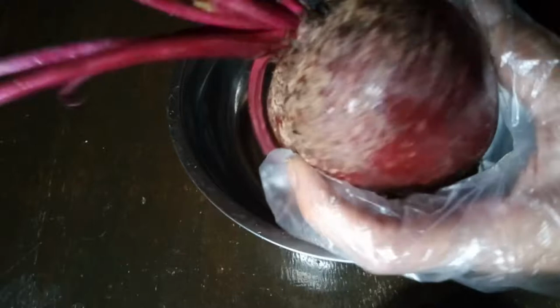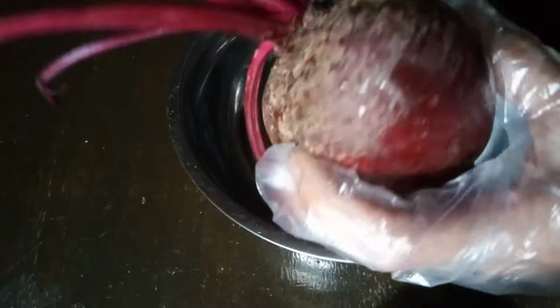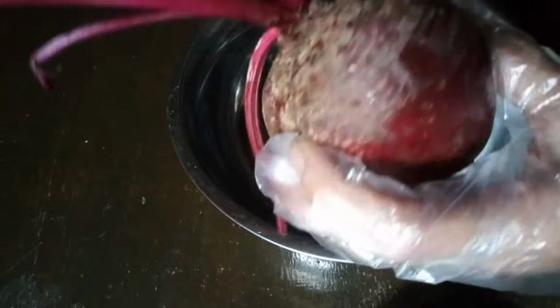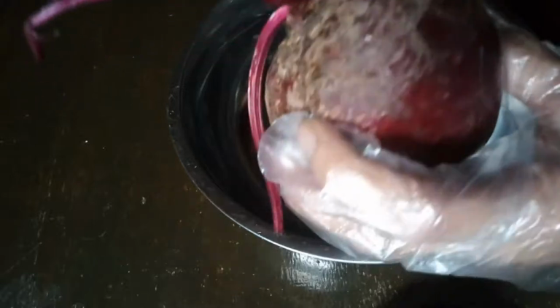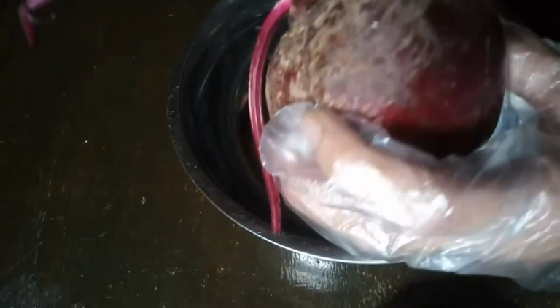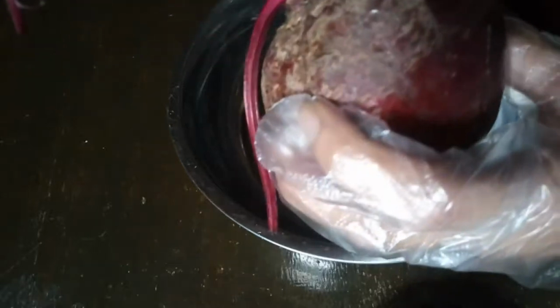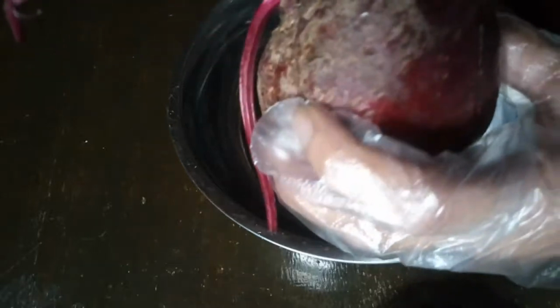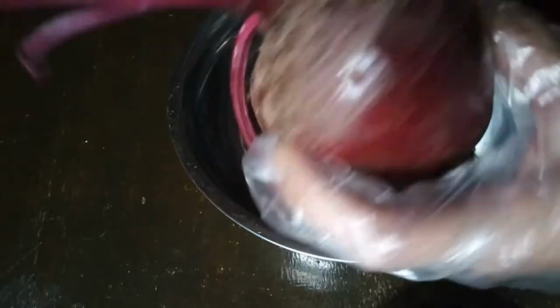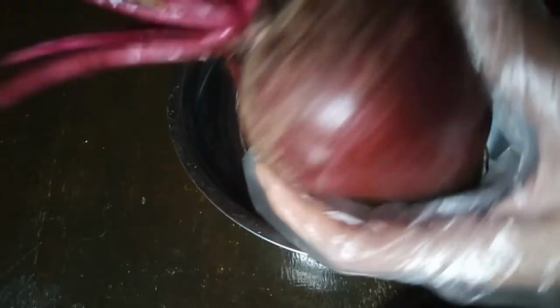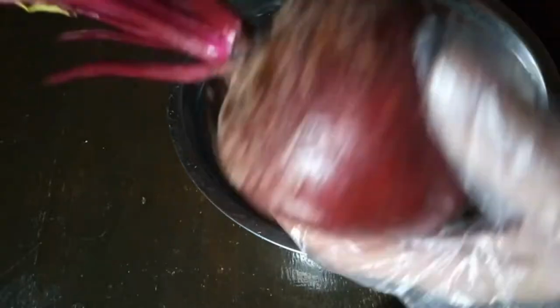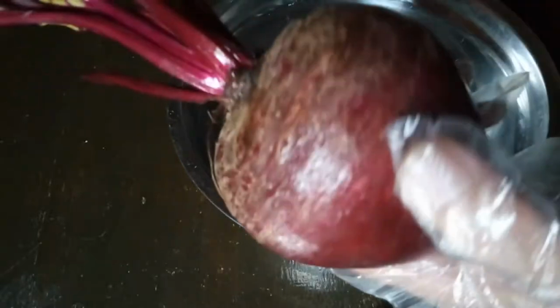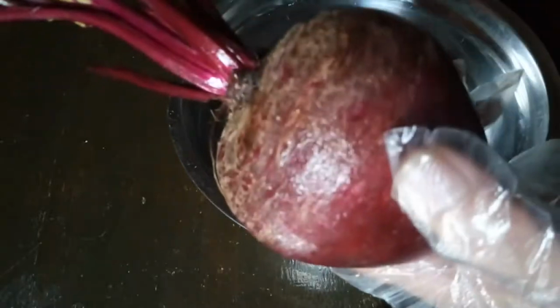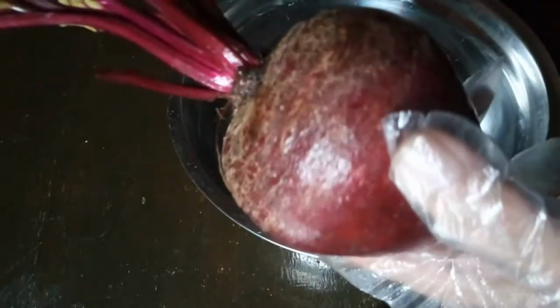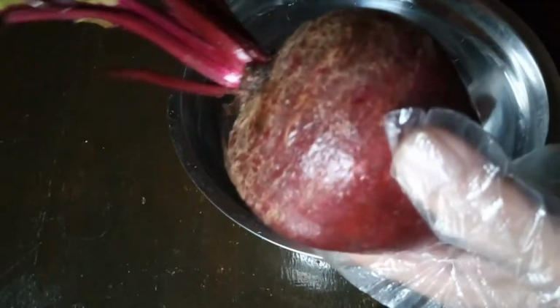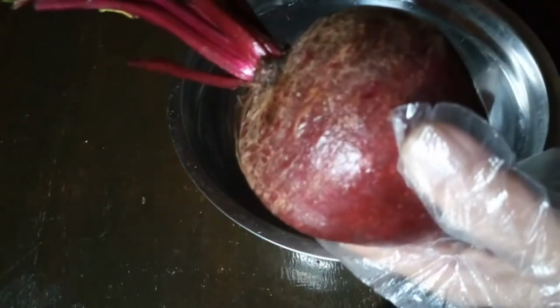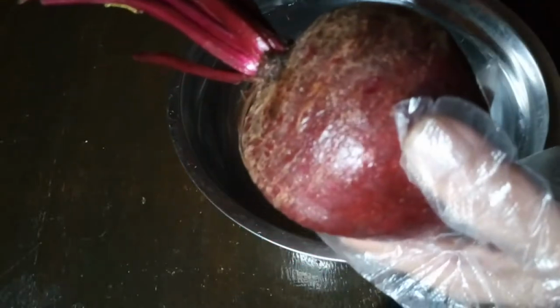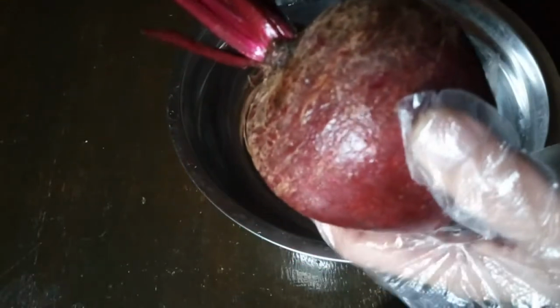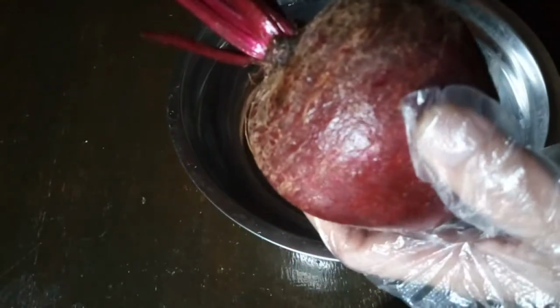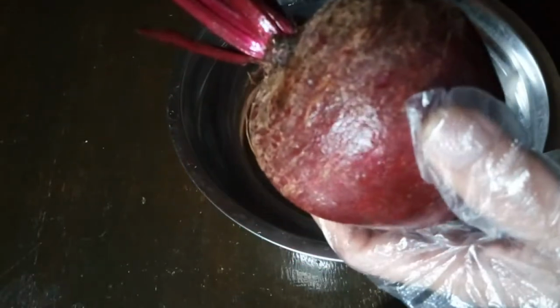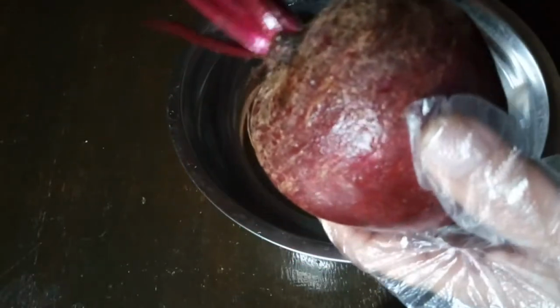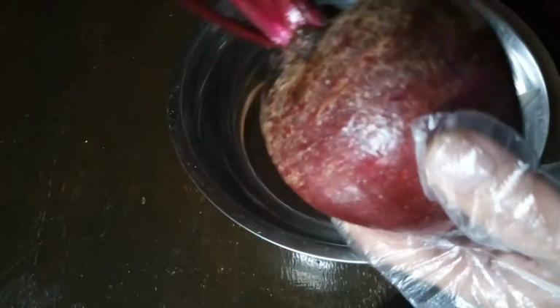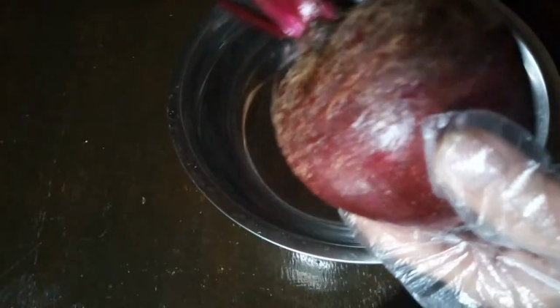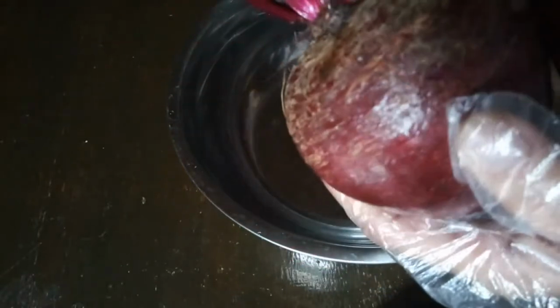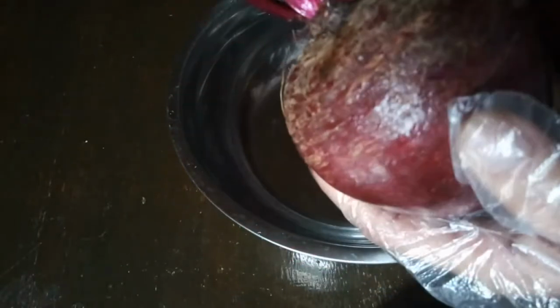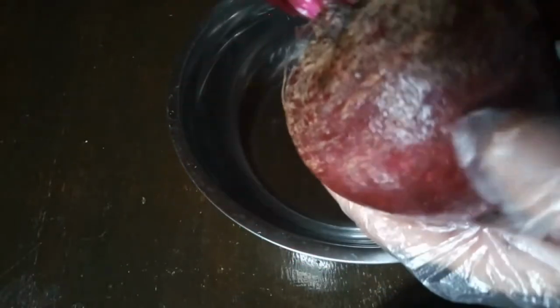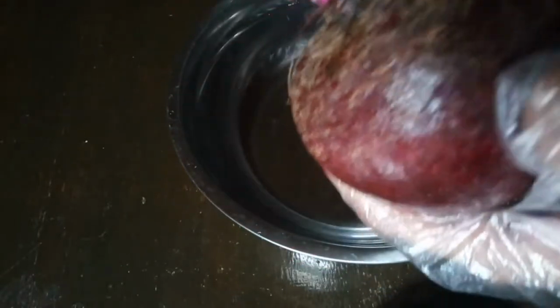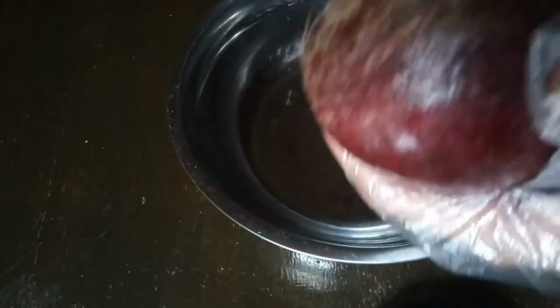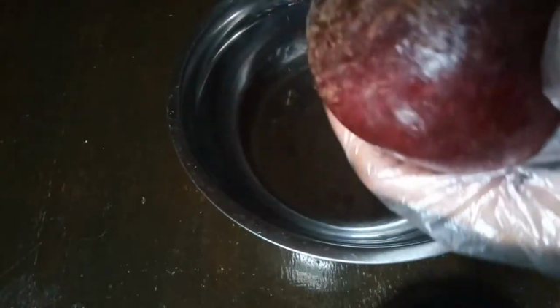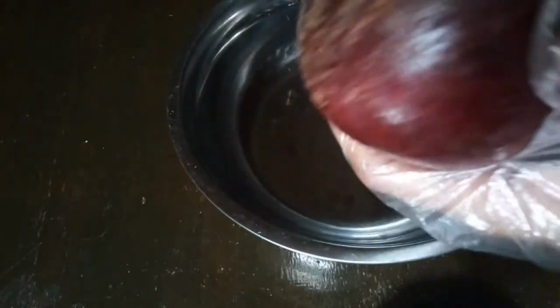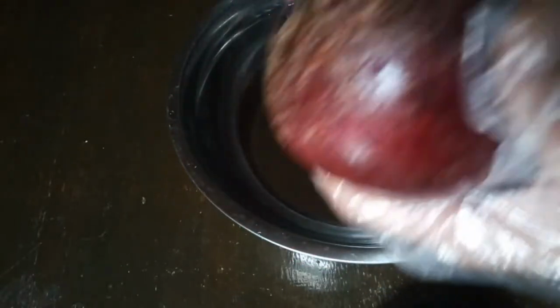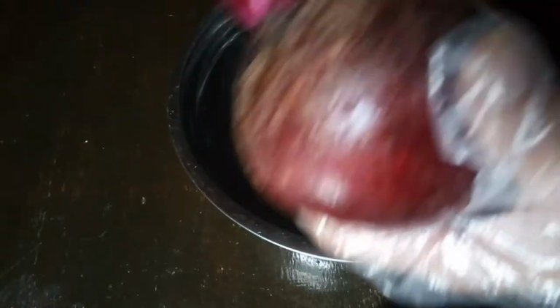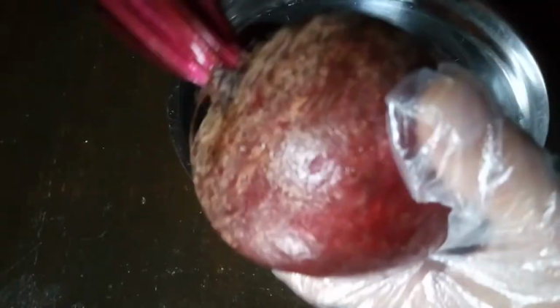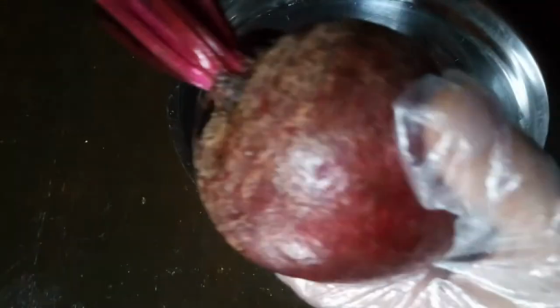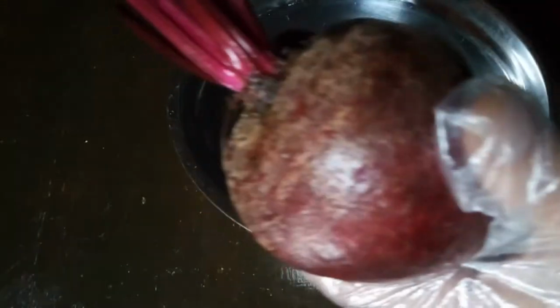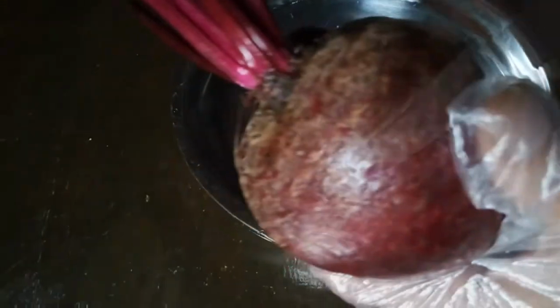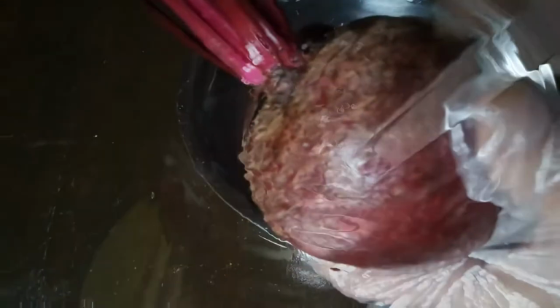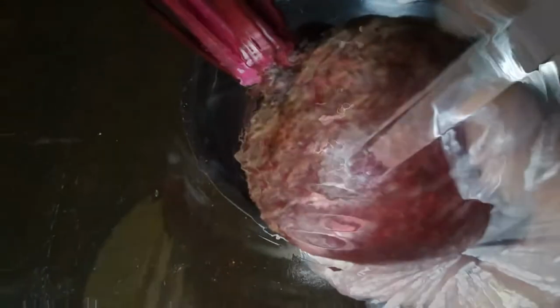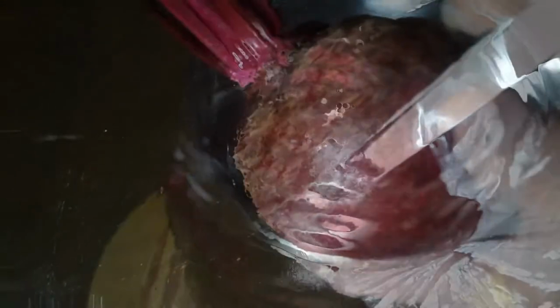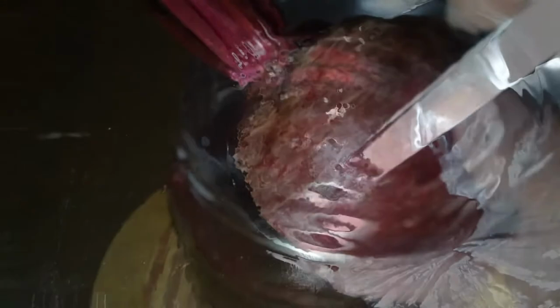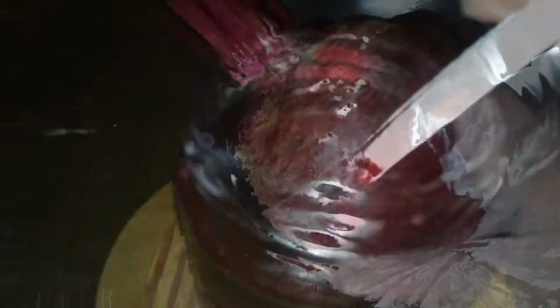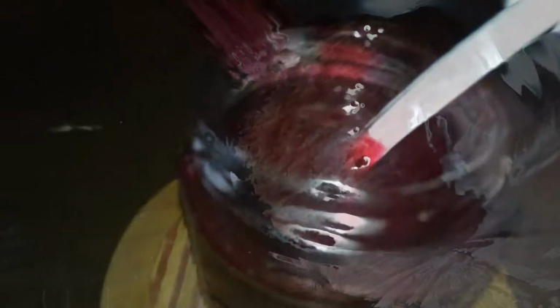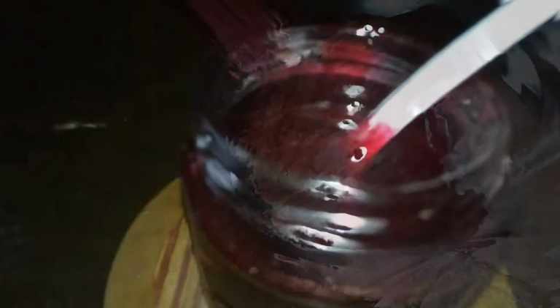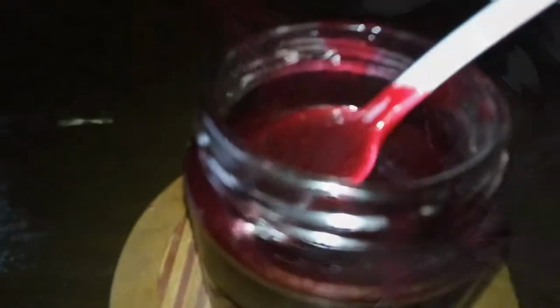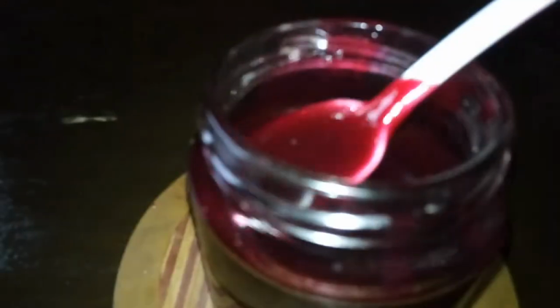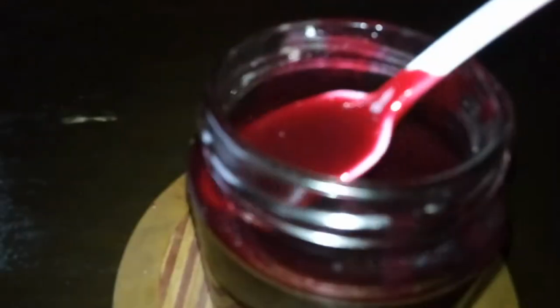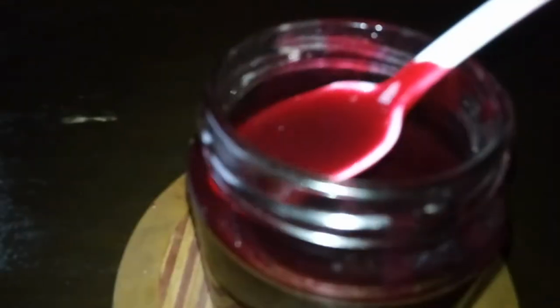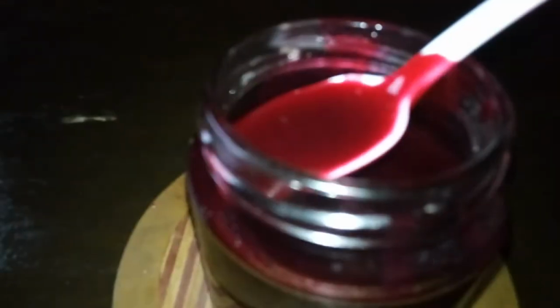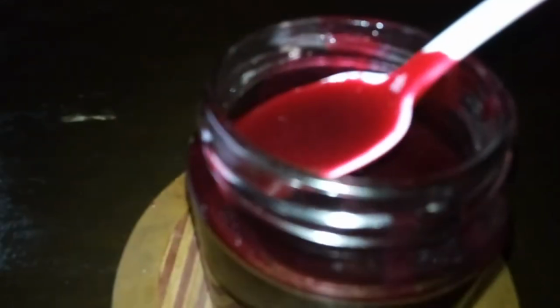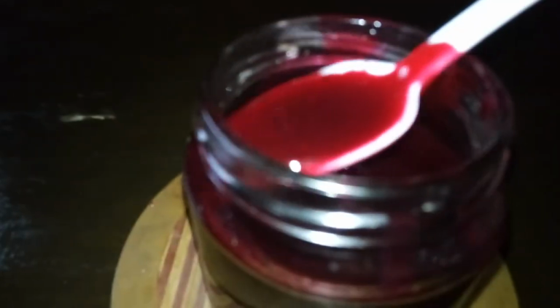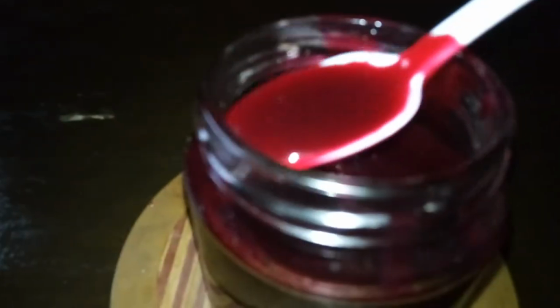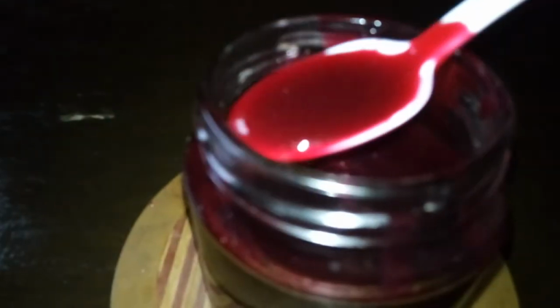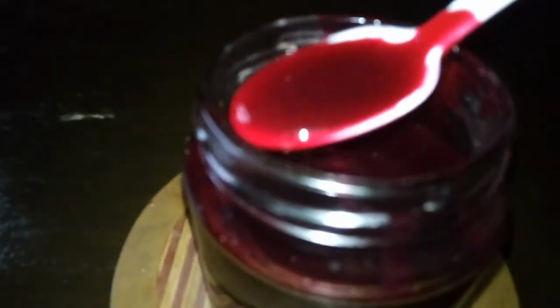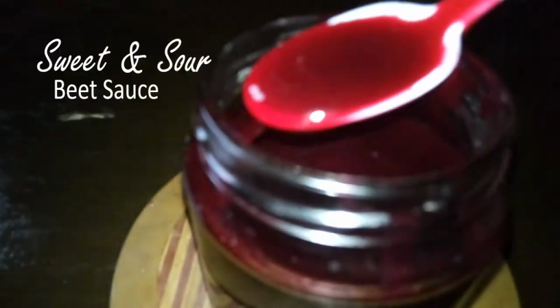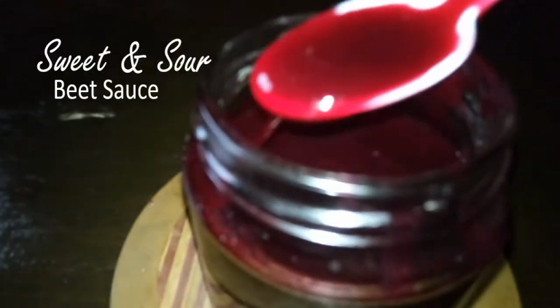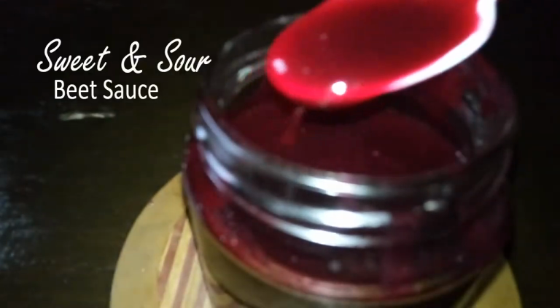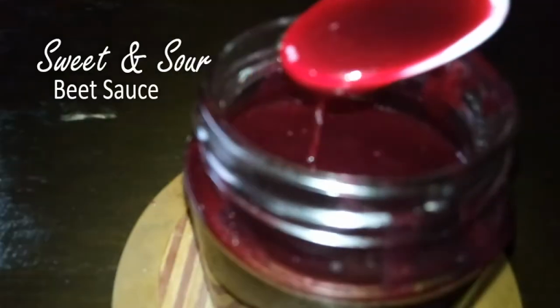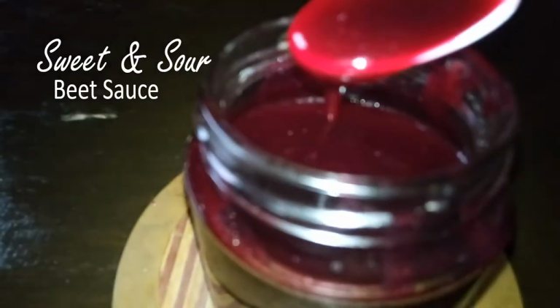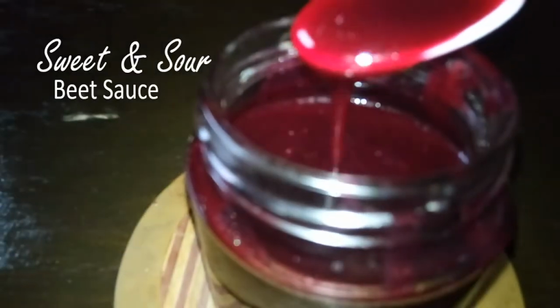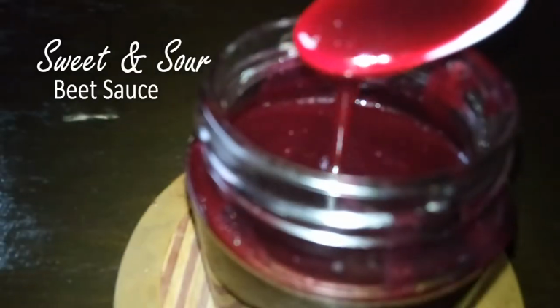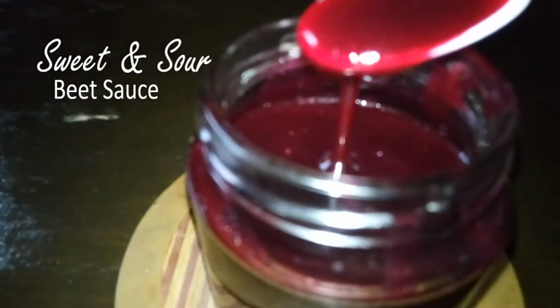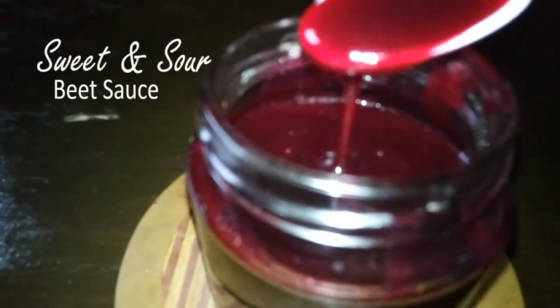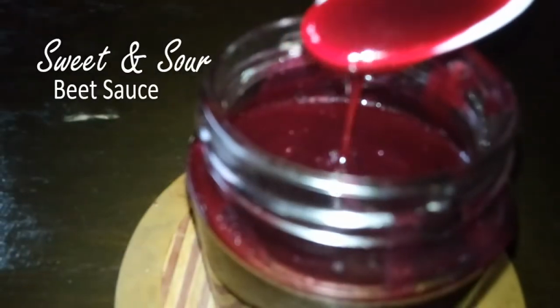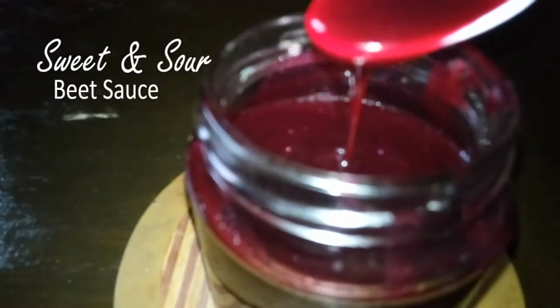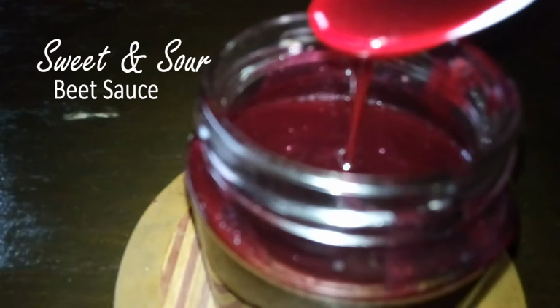Hi everyone. We need 1 medium-sized beet to make delicious sweet and sour beet sauce.